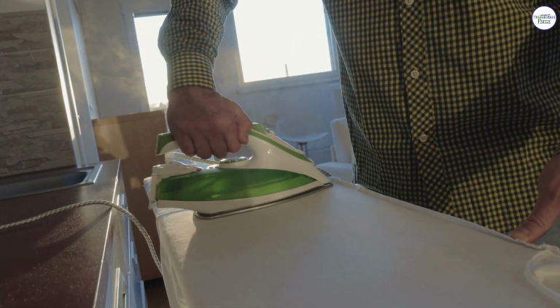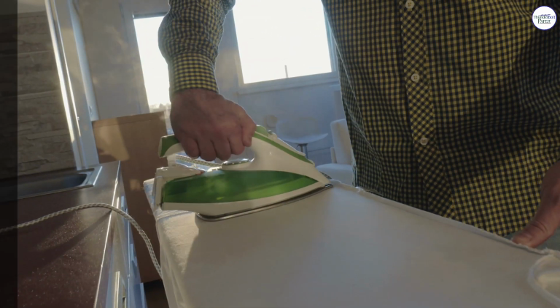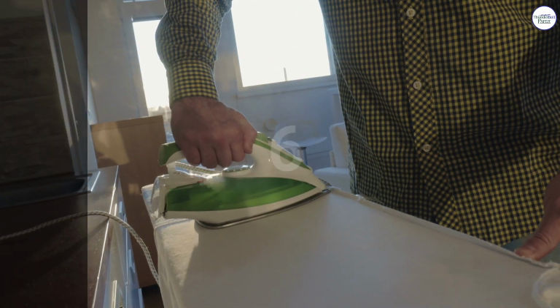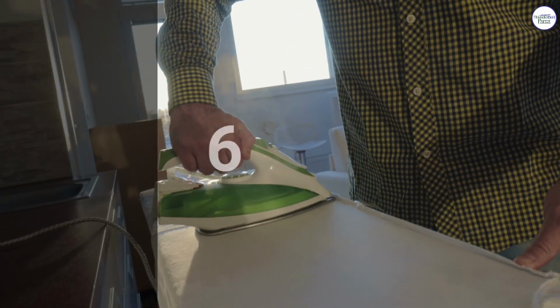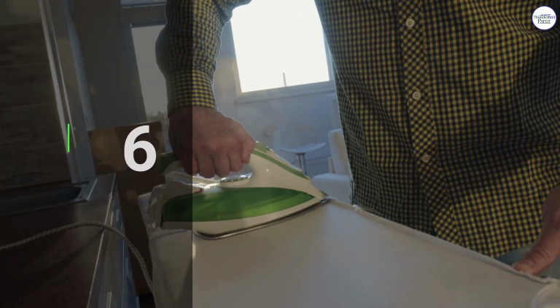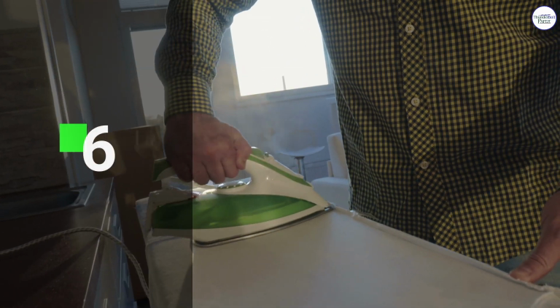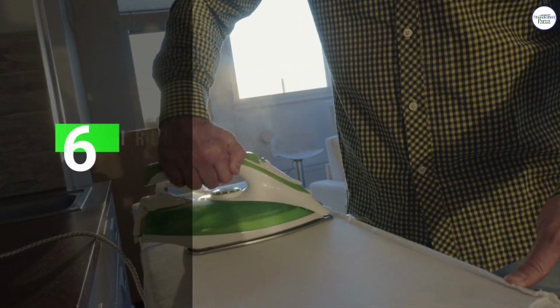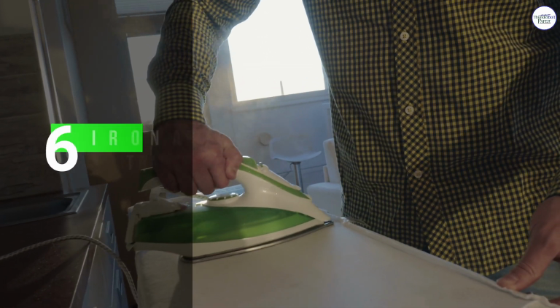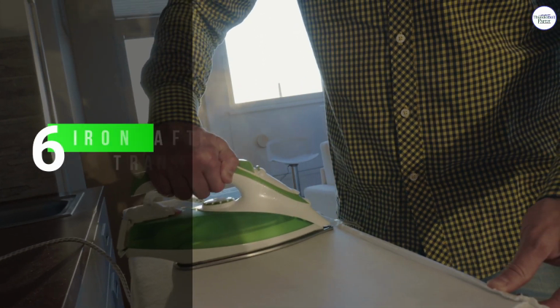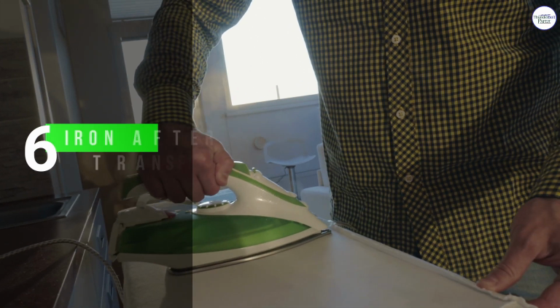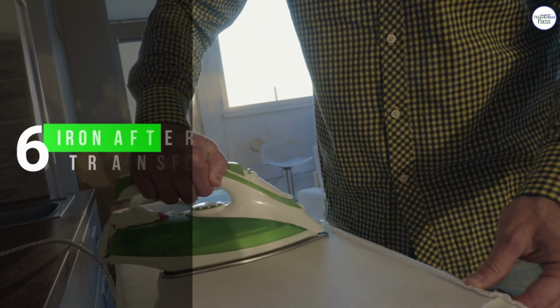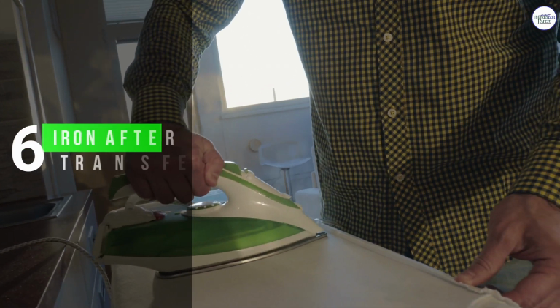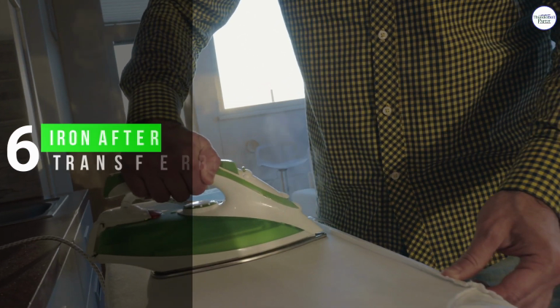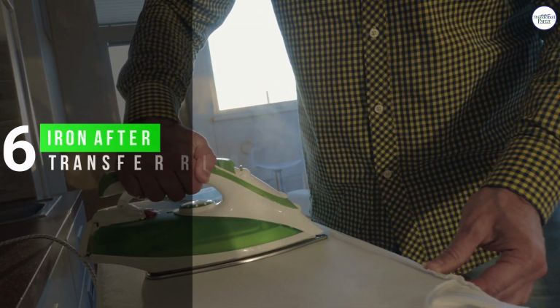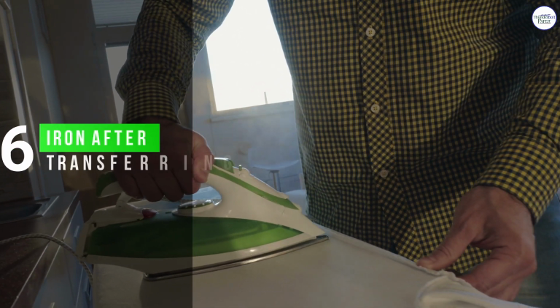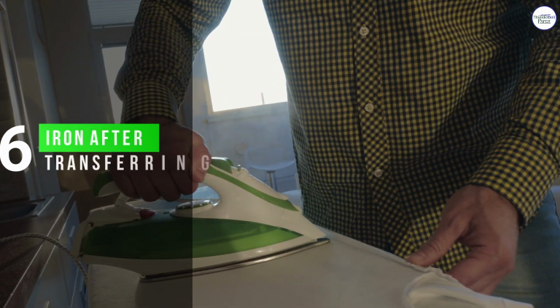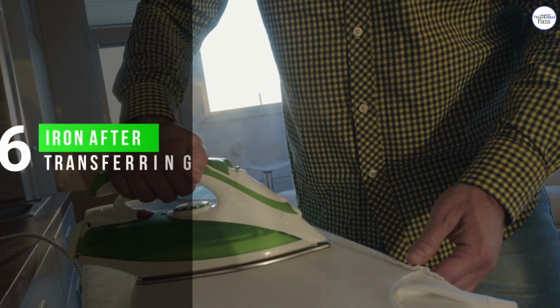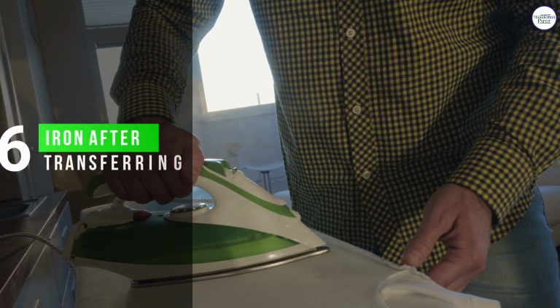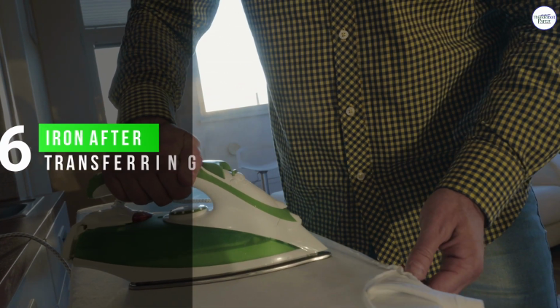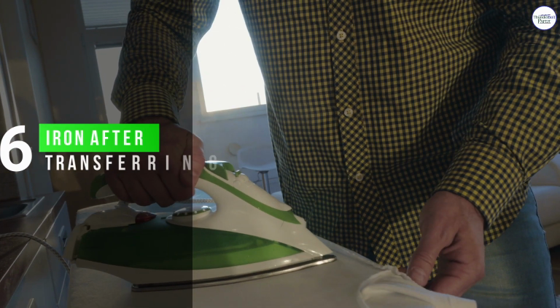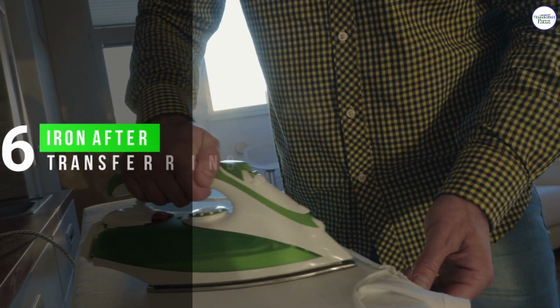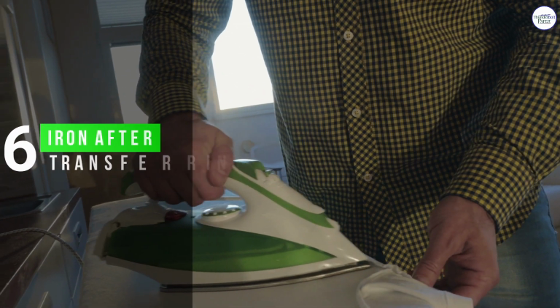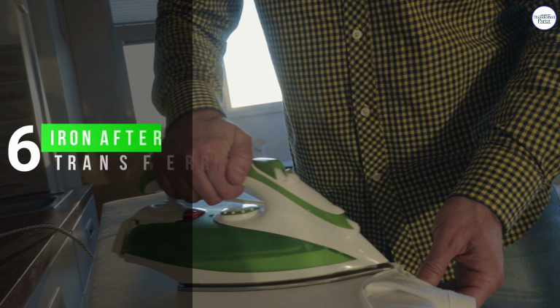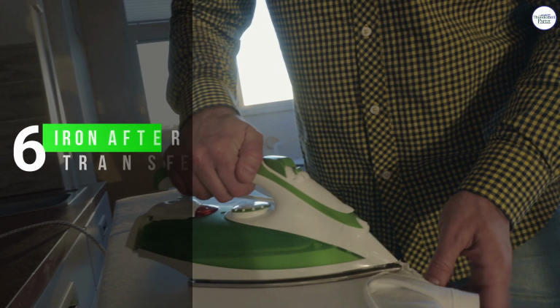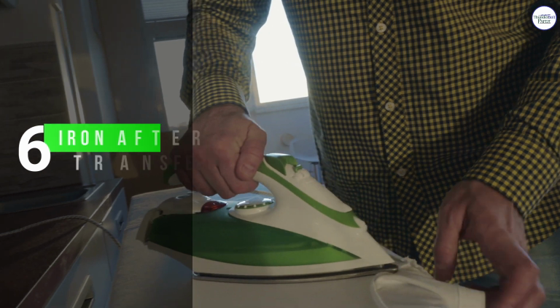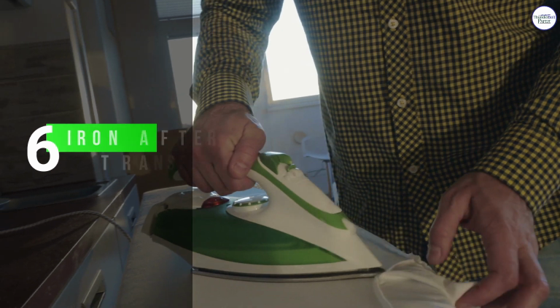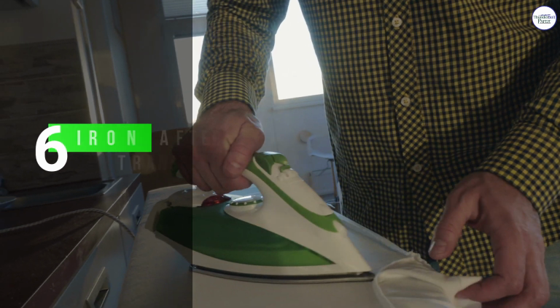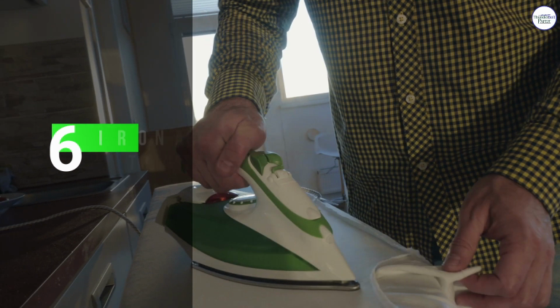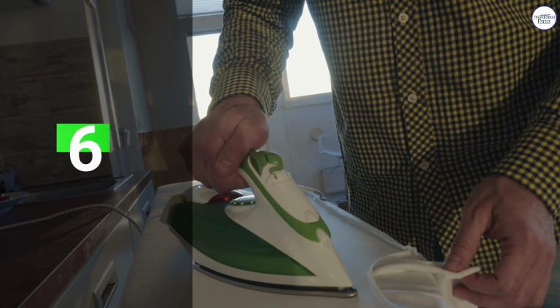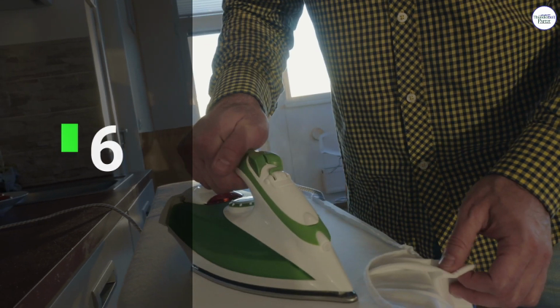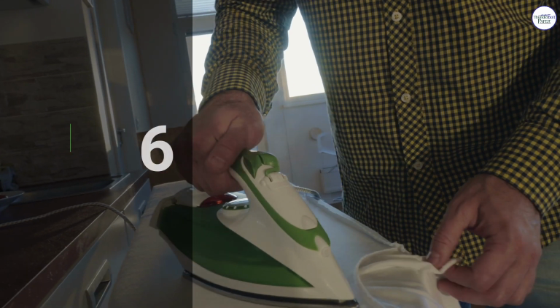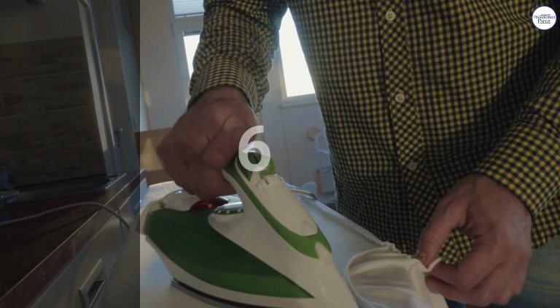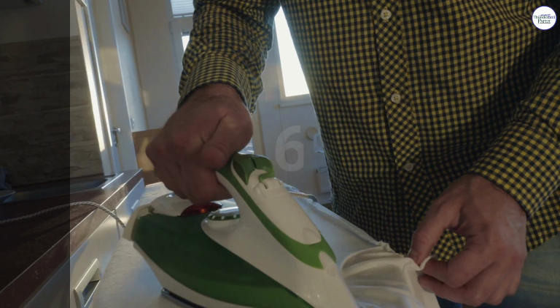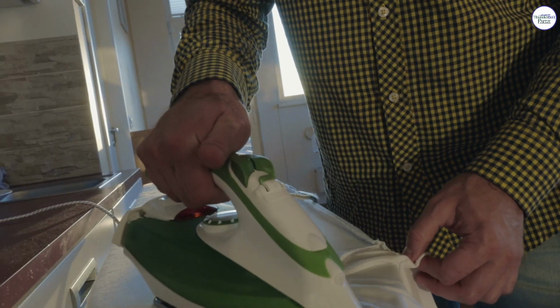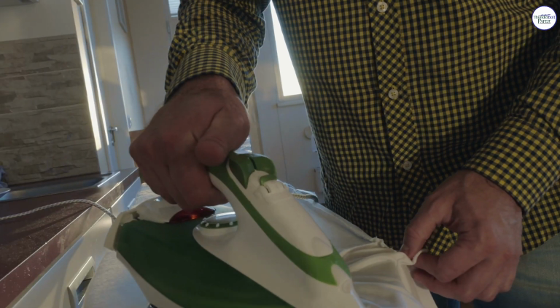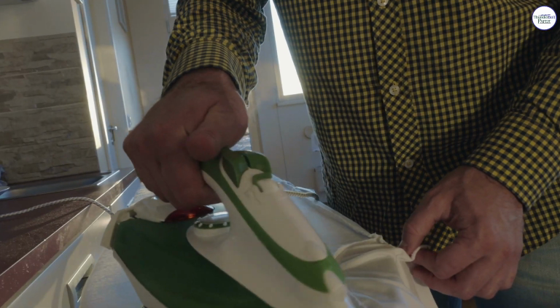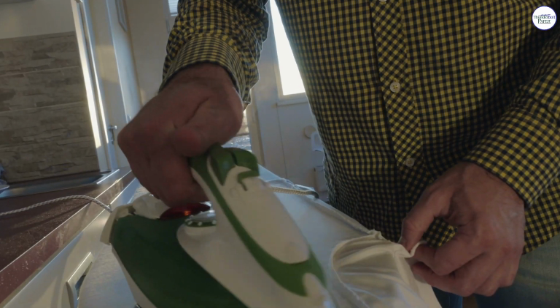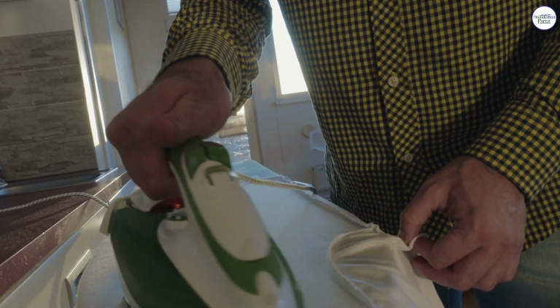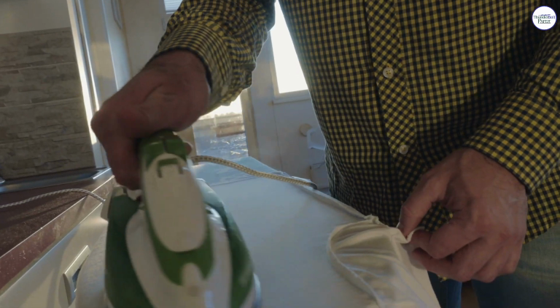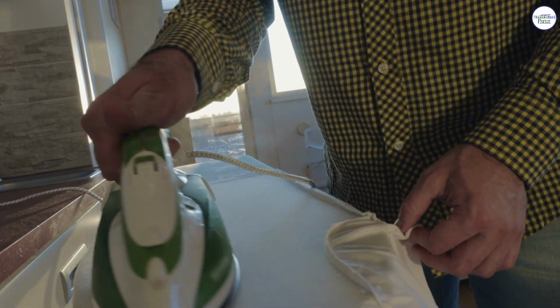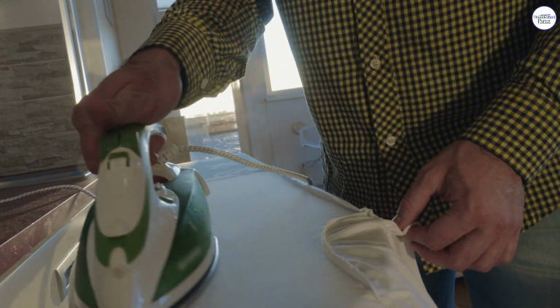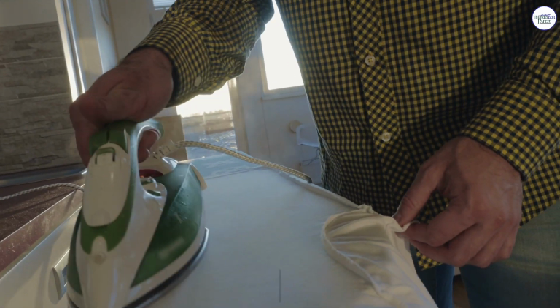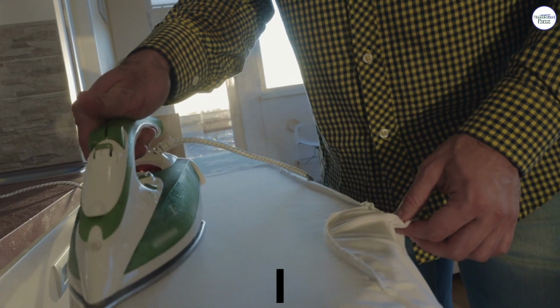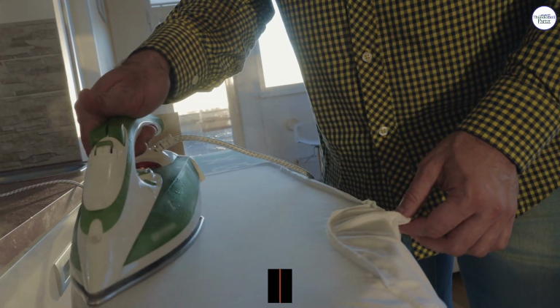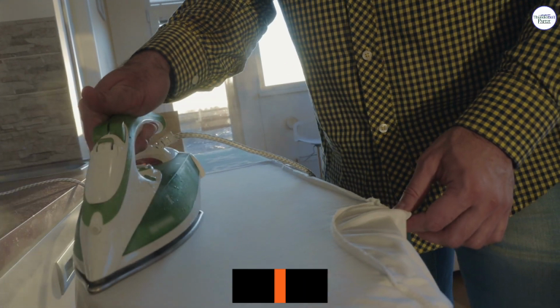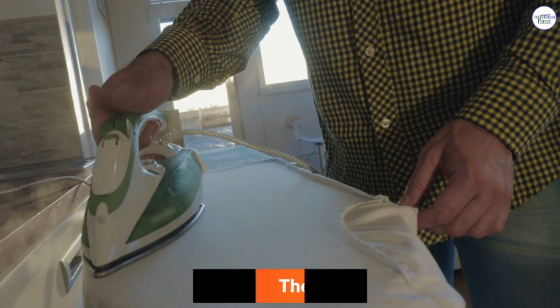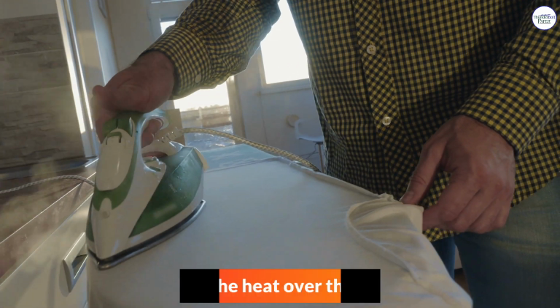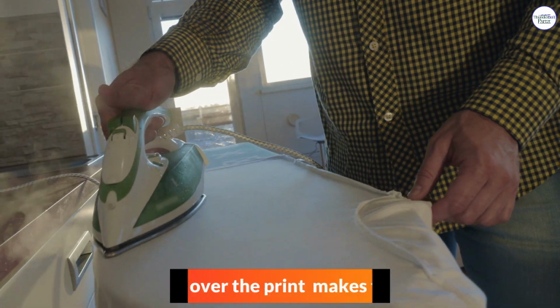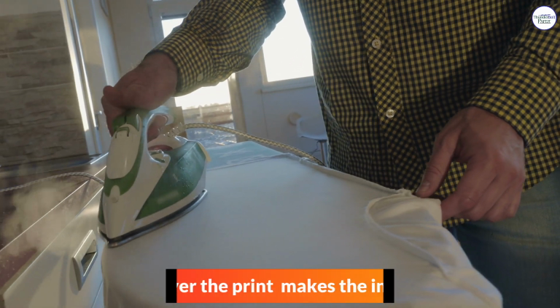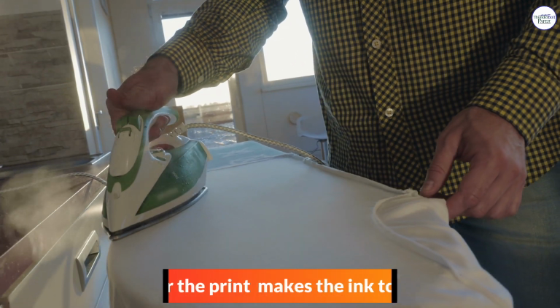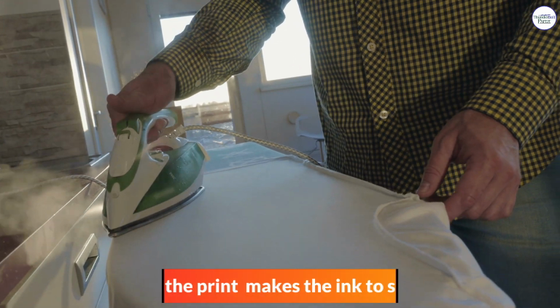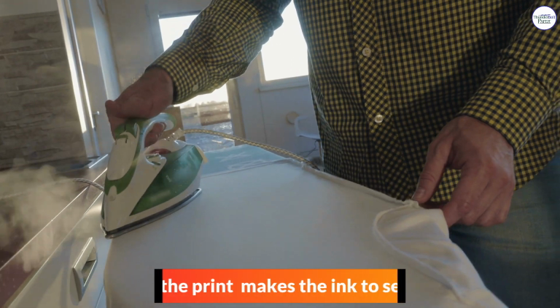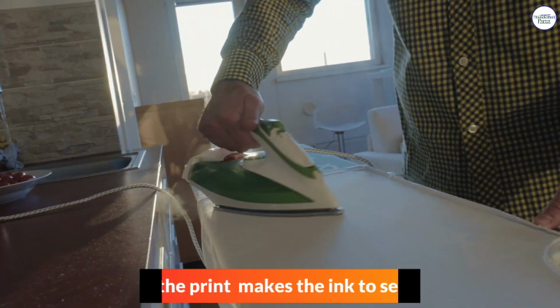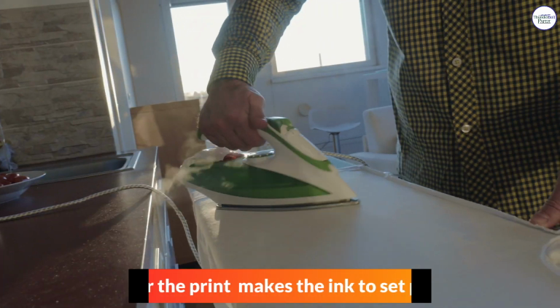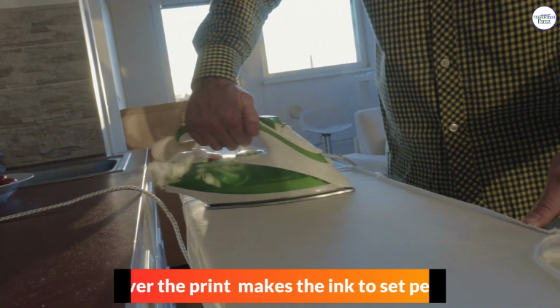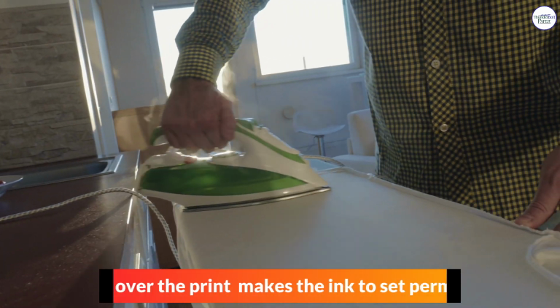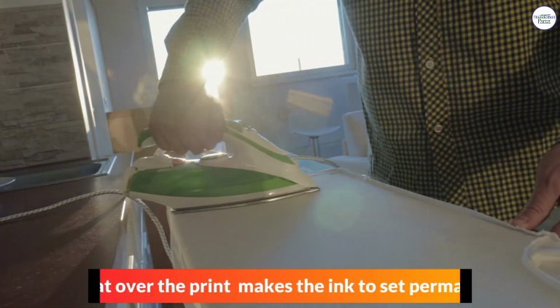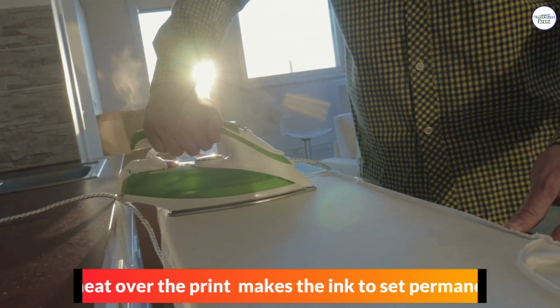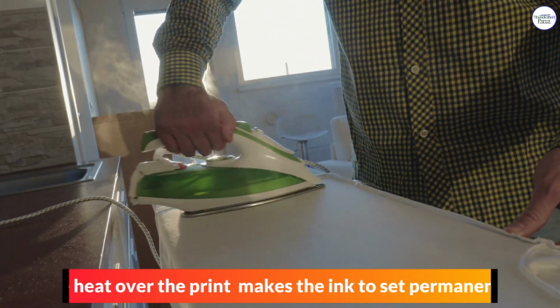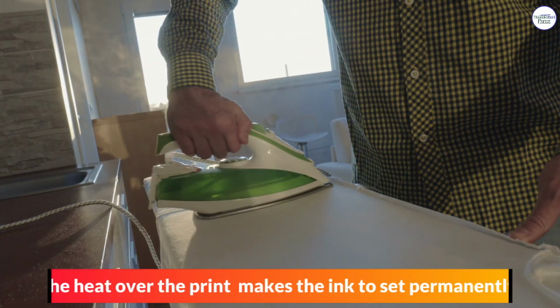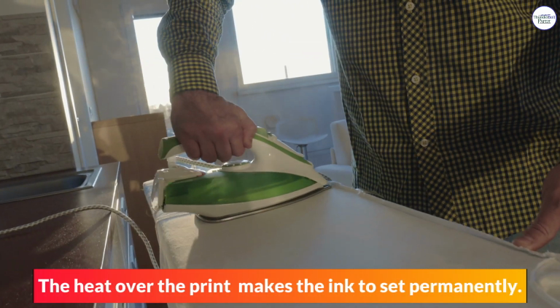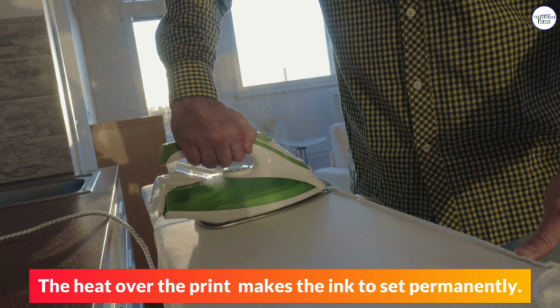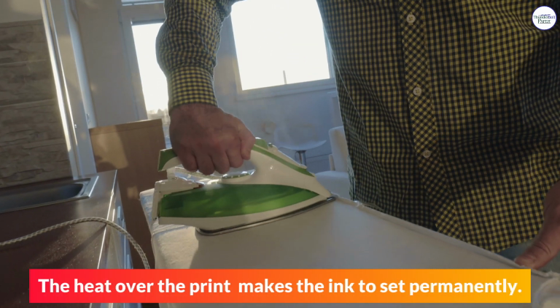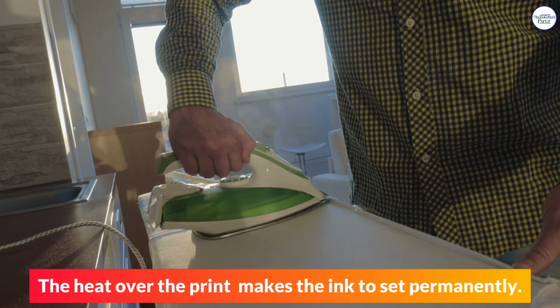6. Iron After Transferring. The heat over the print makes the ink set permanently.